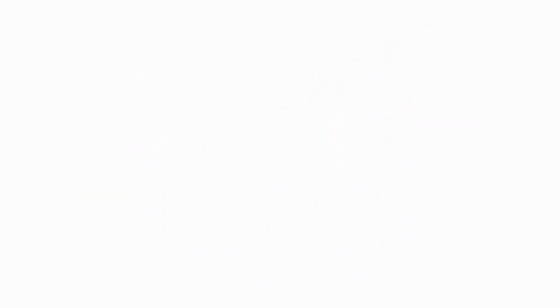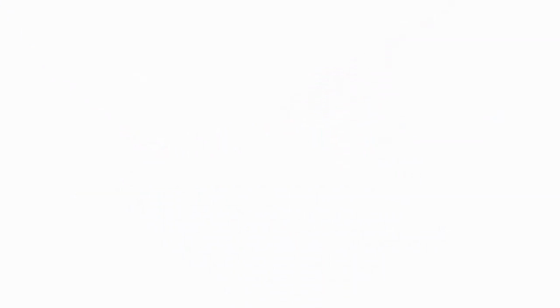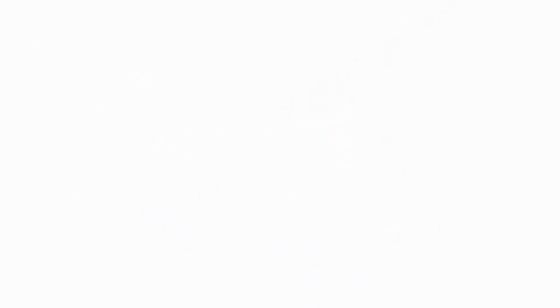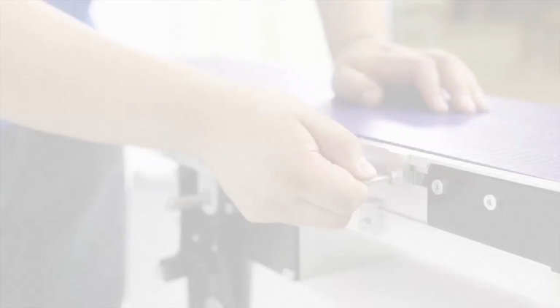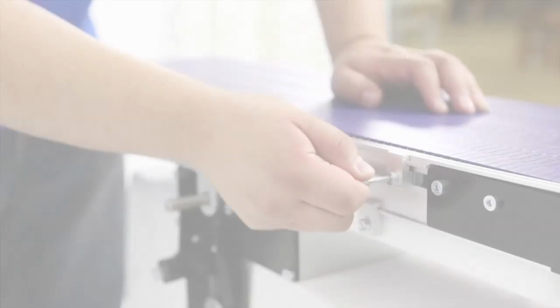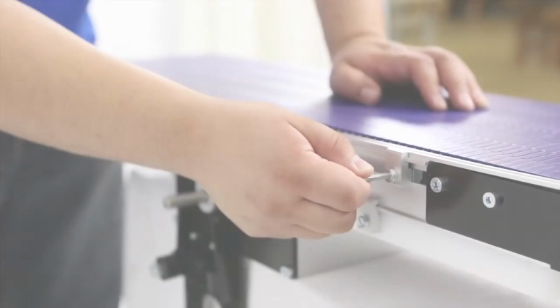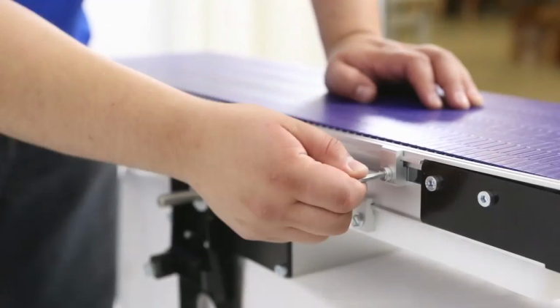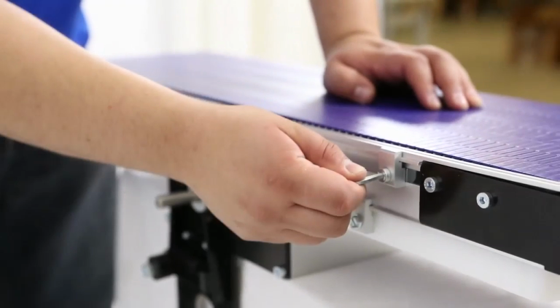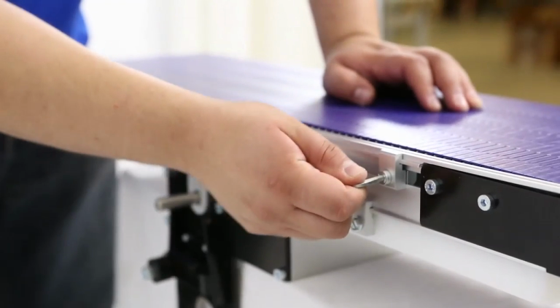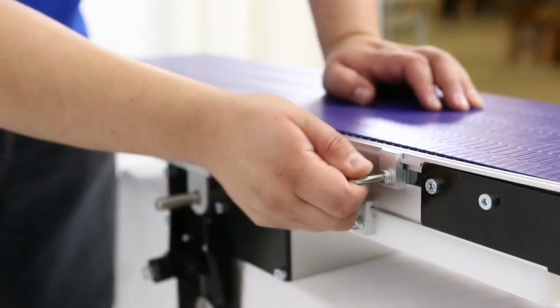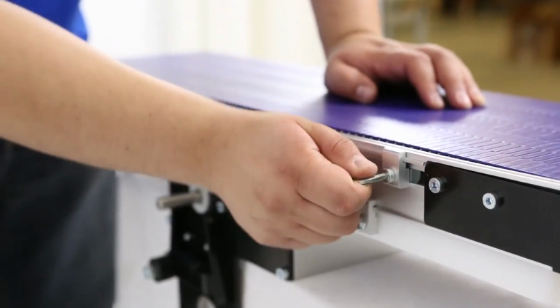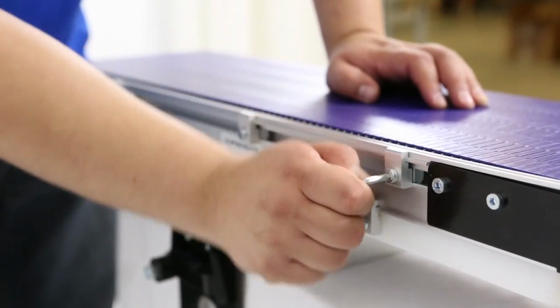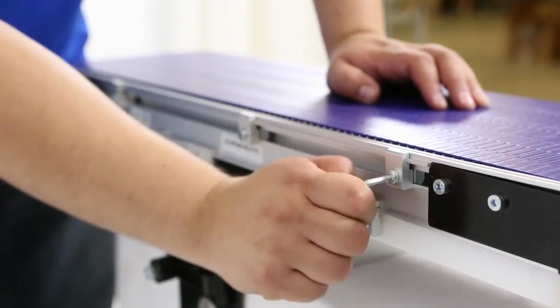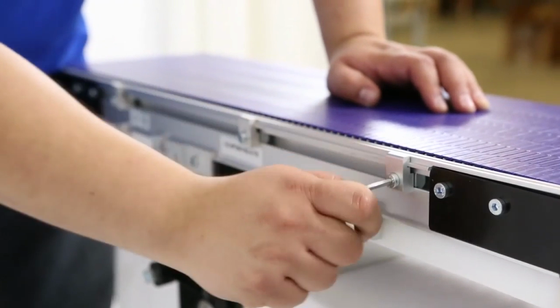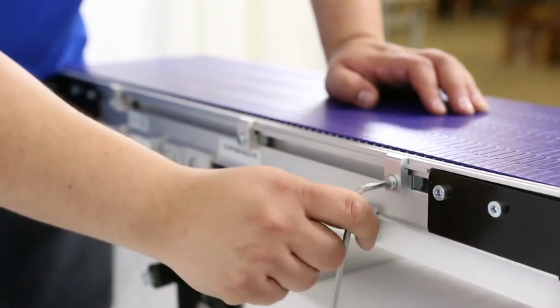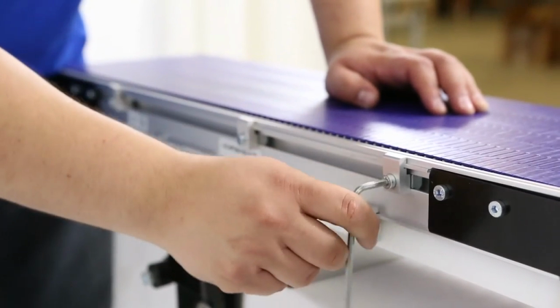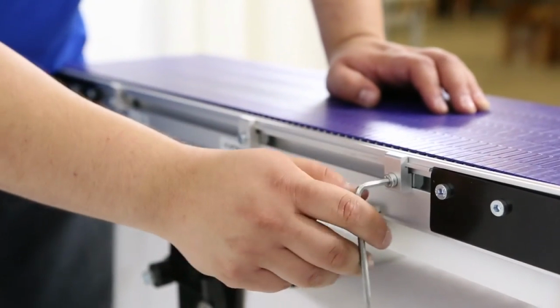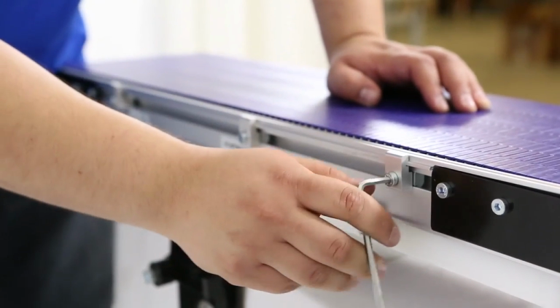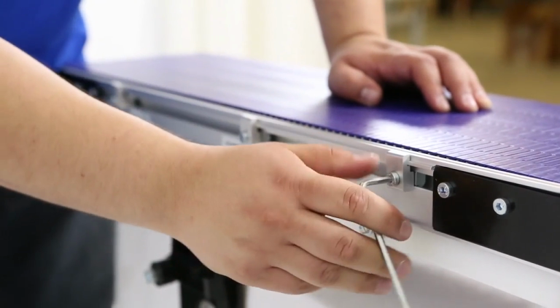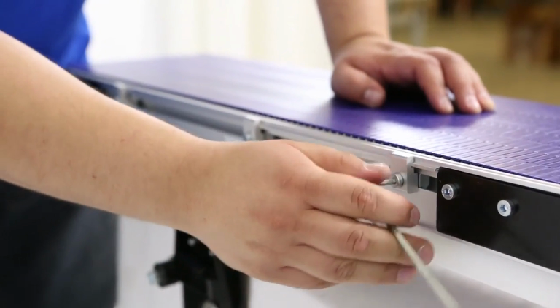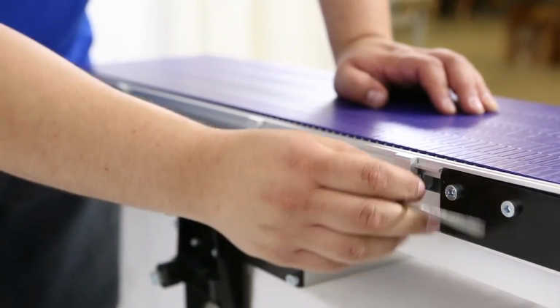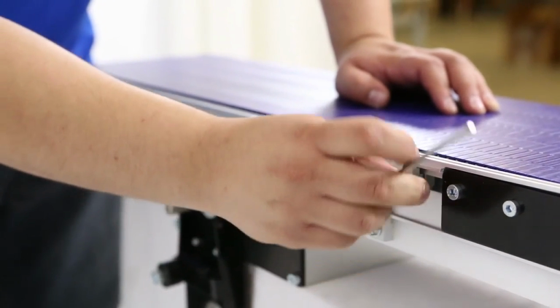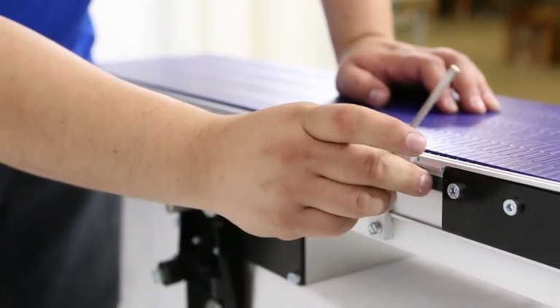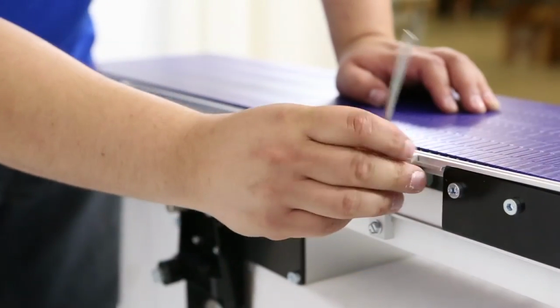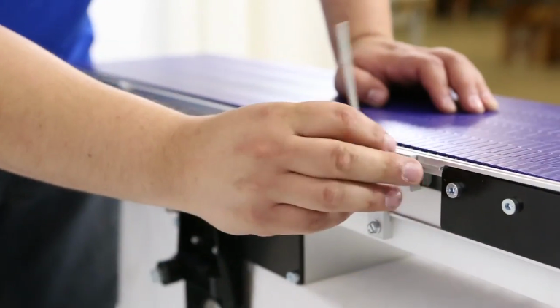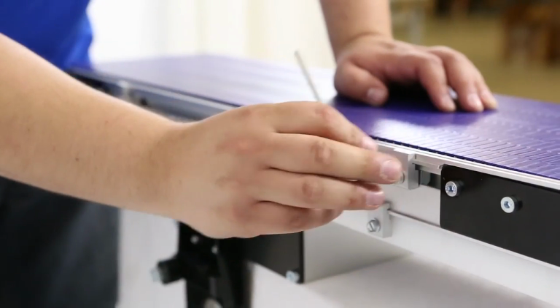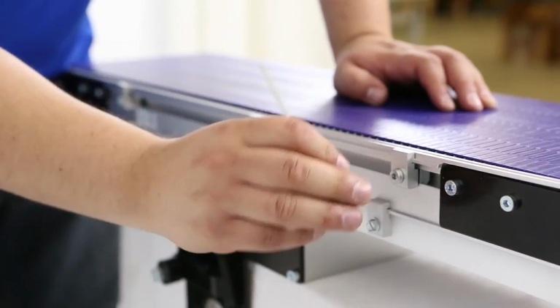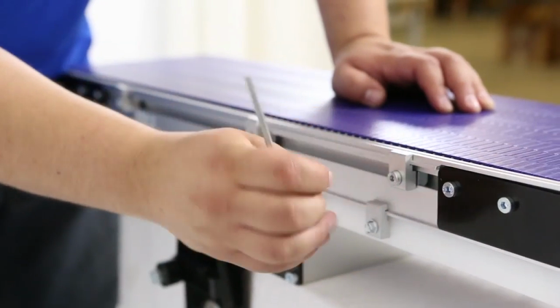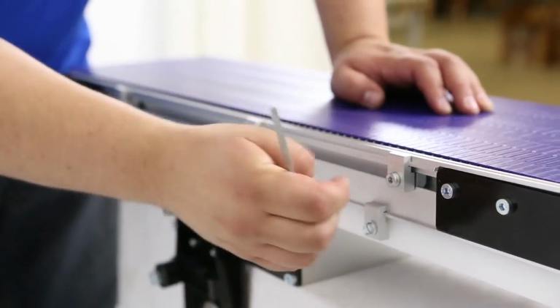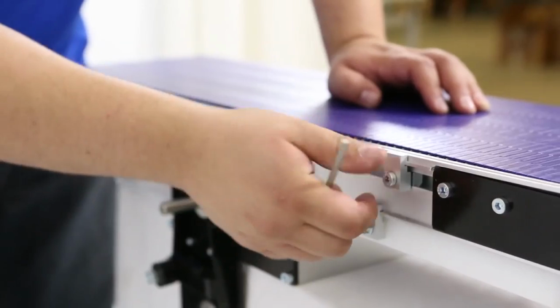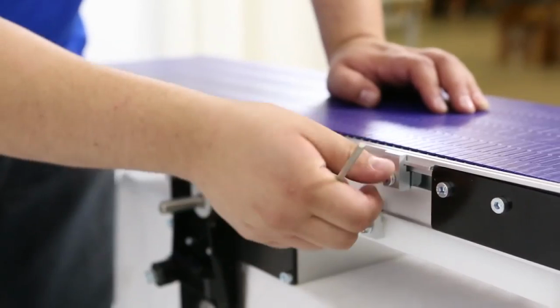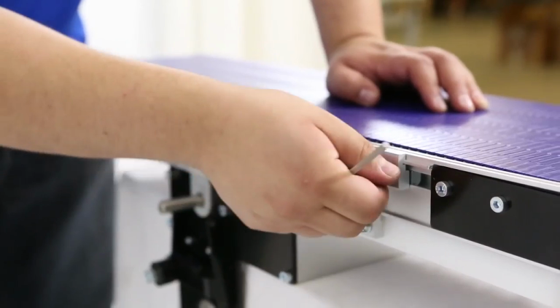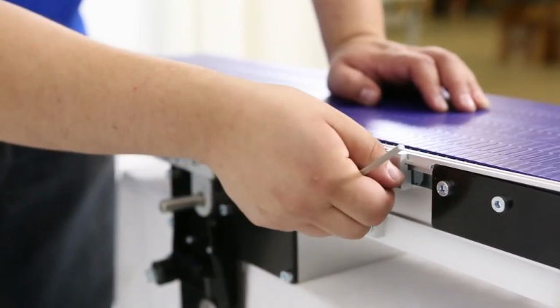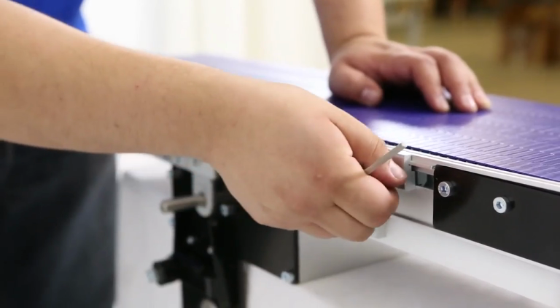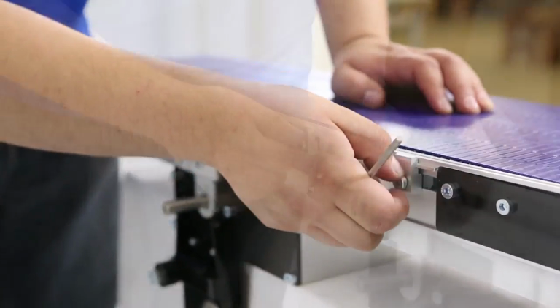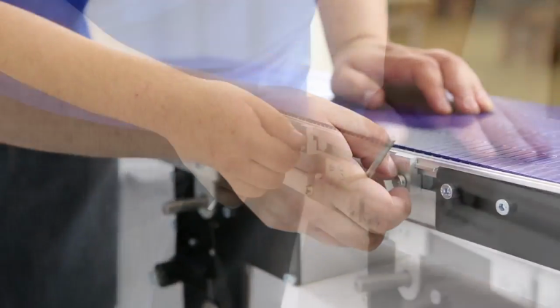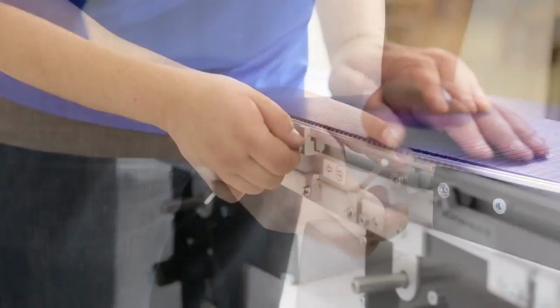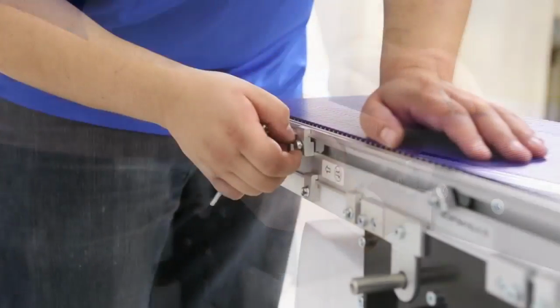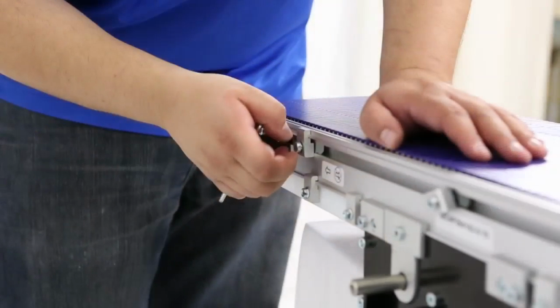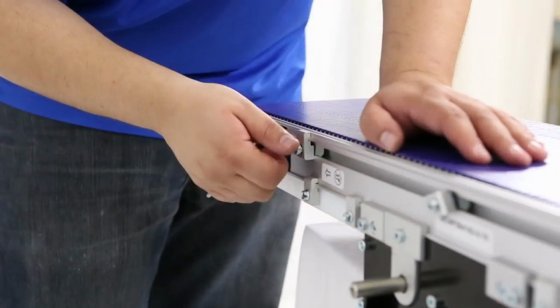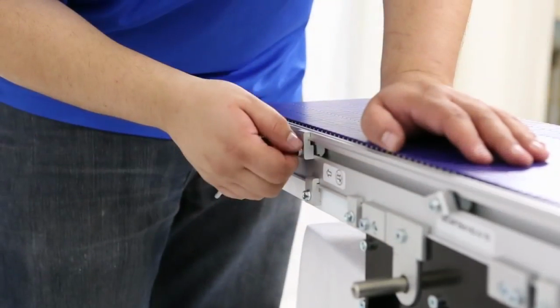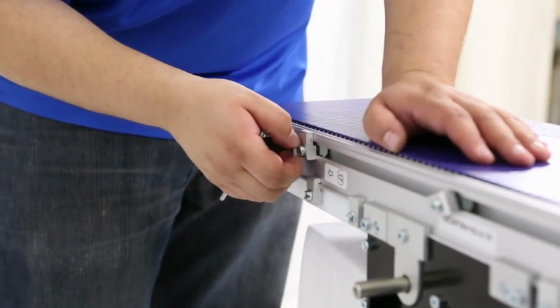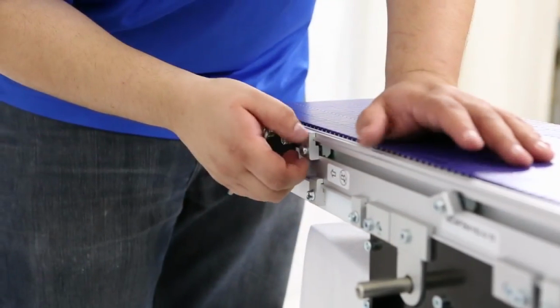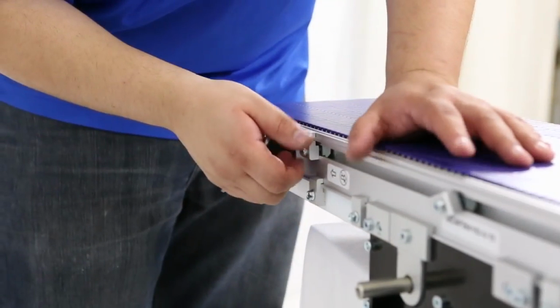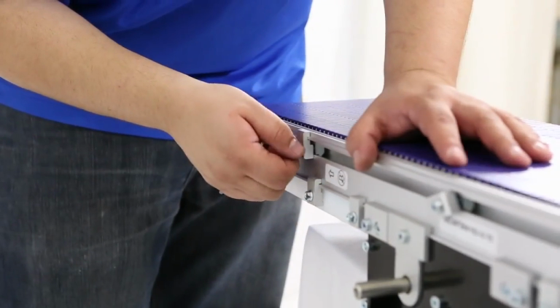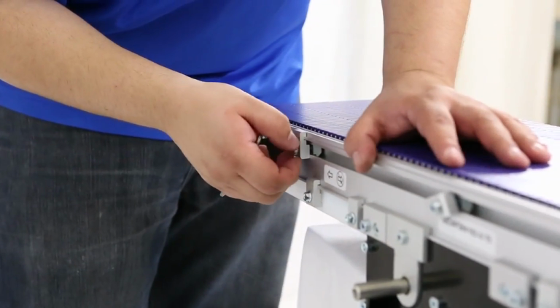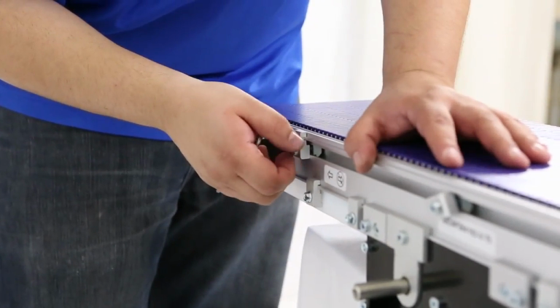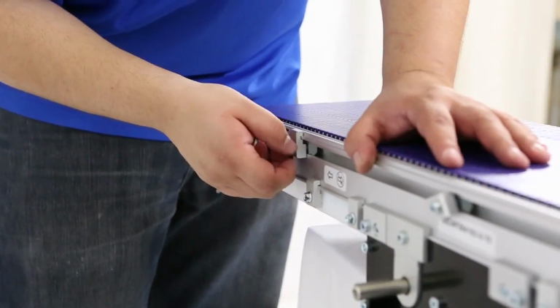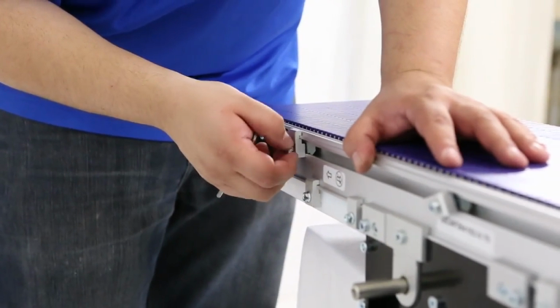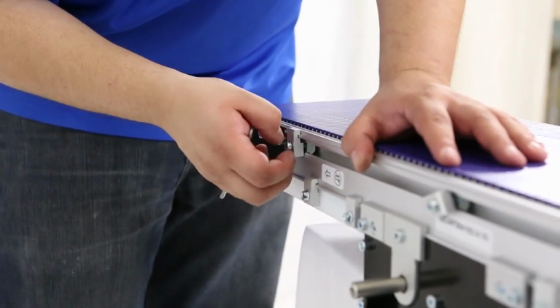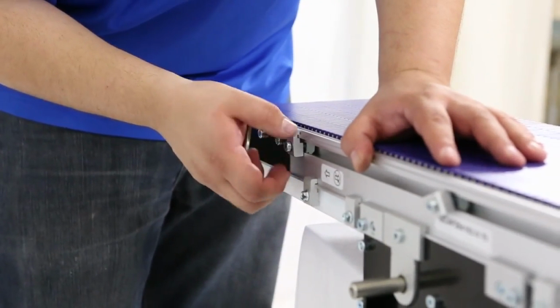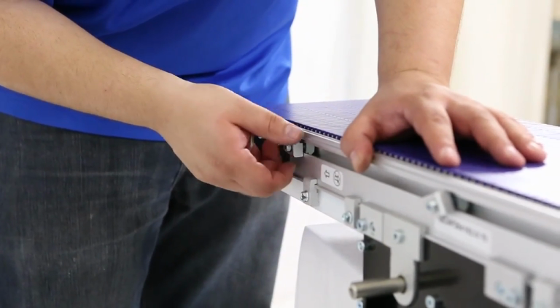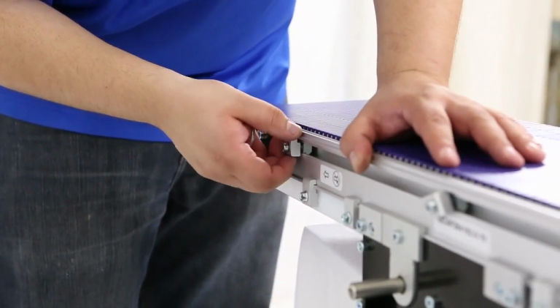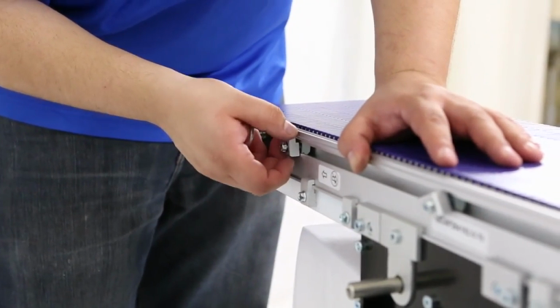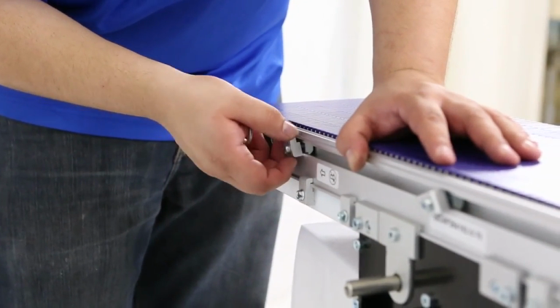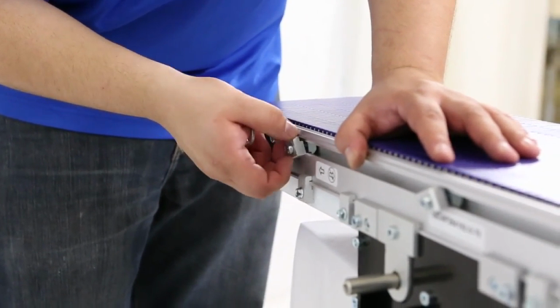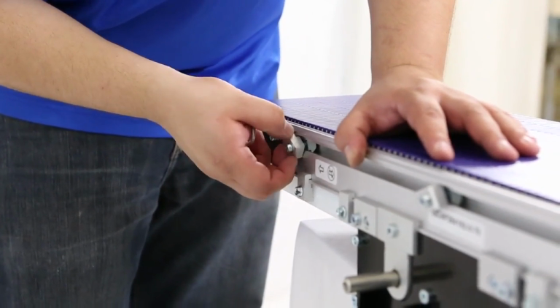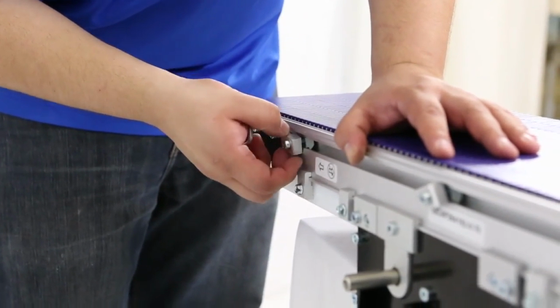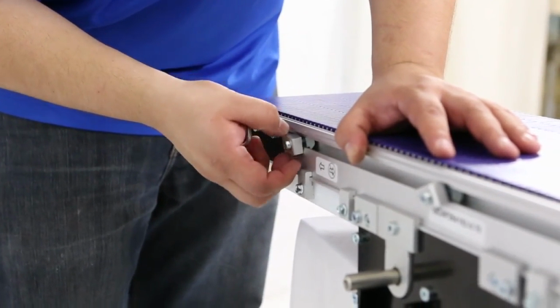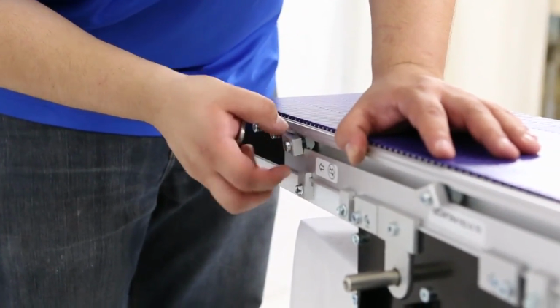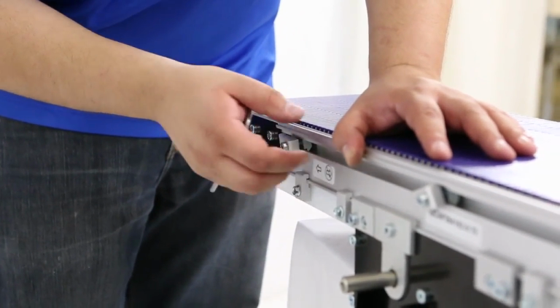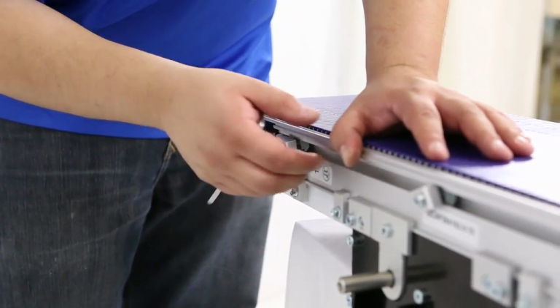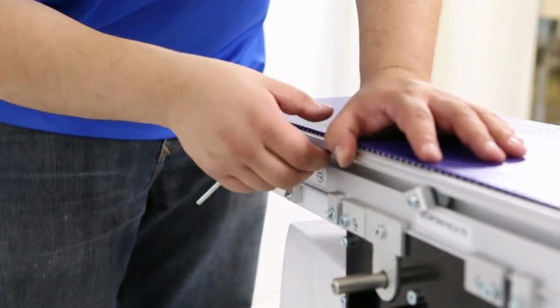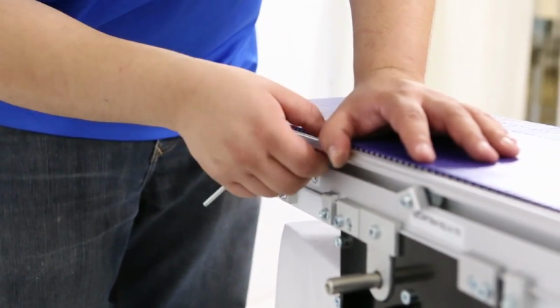To remove a pin of the modular belt, loosen the belt guide clamps and remove the guides on both sides of the conveyor.